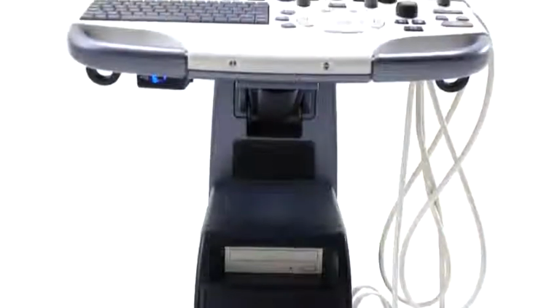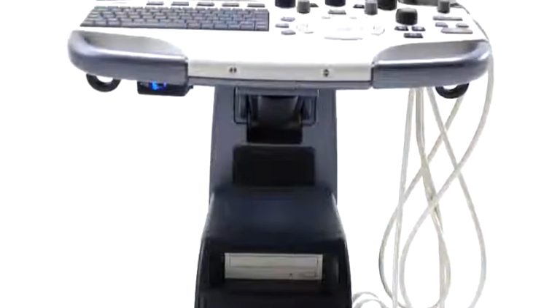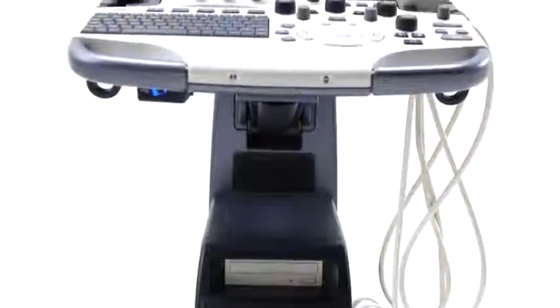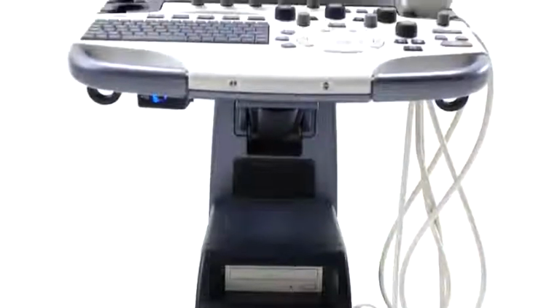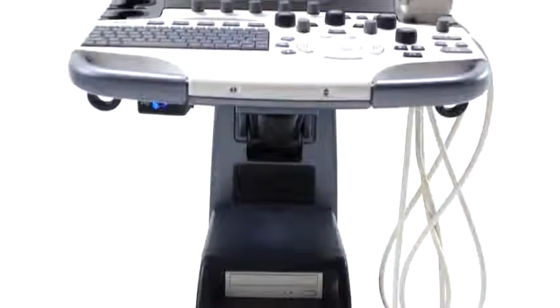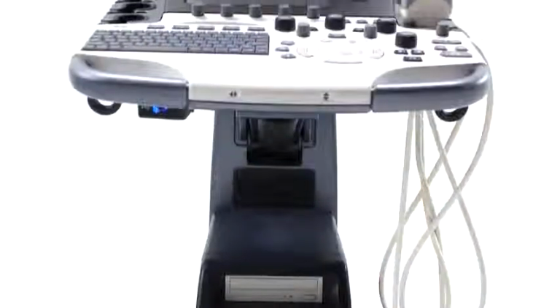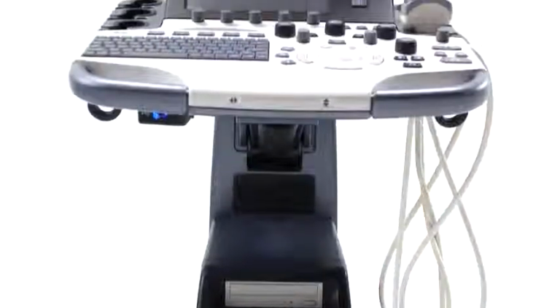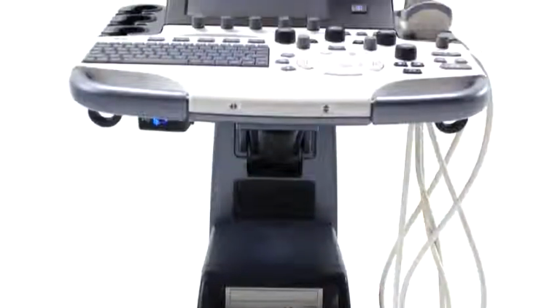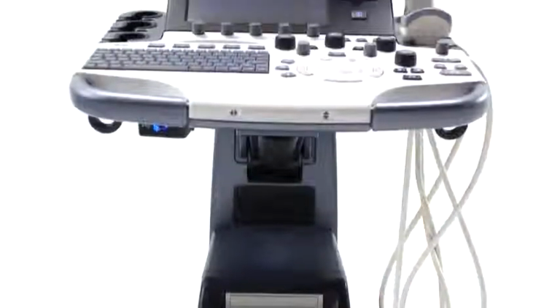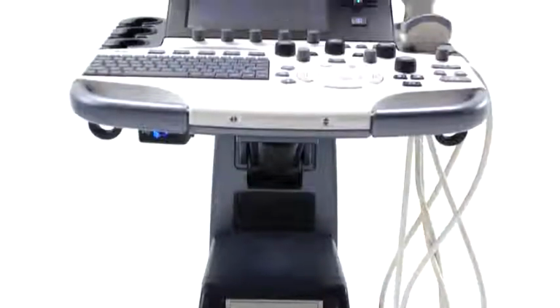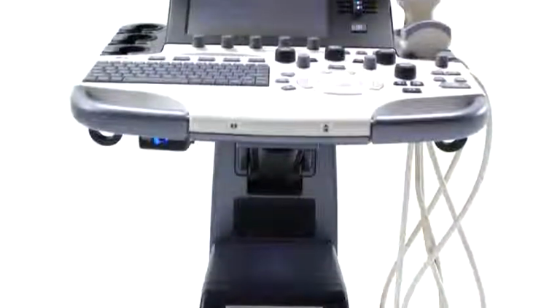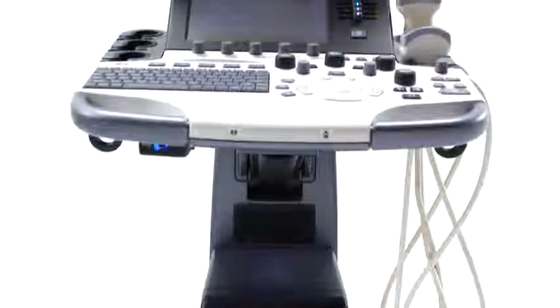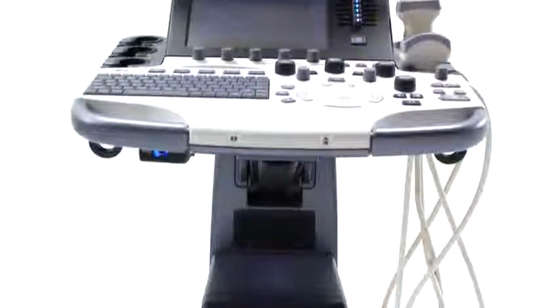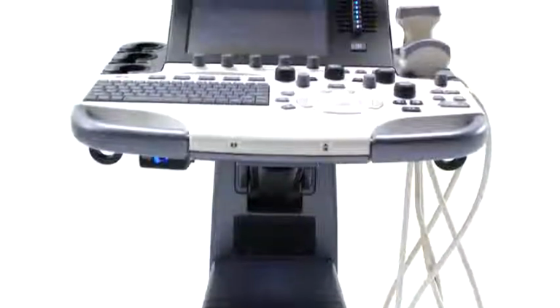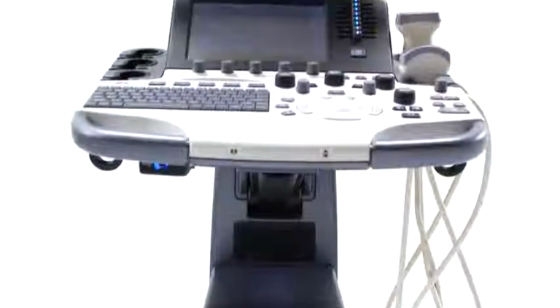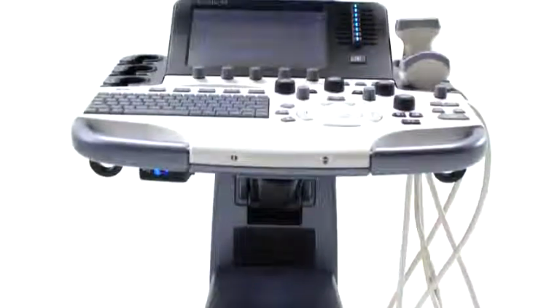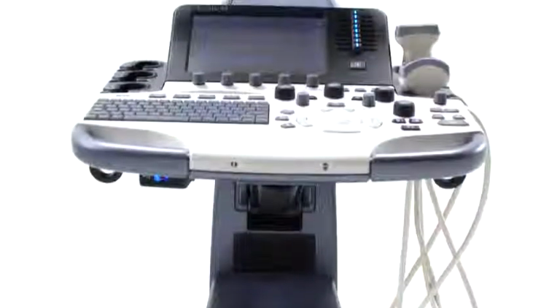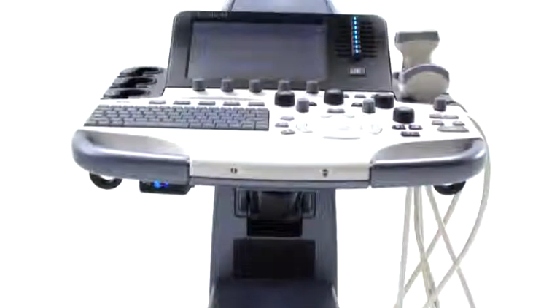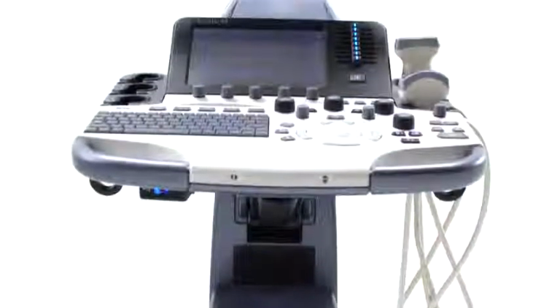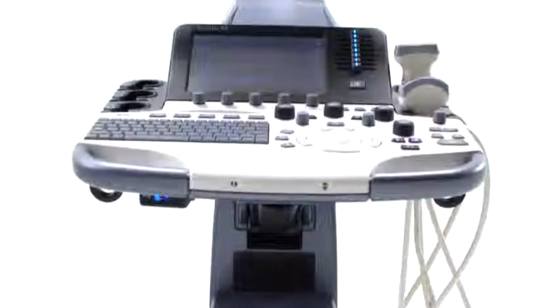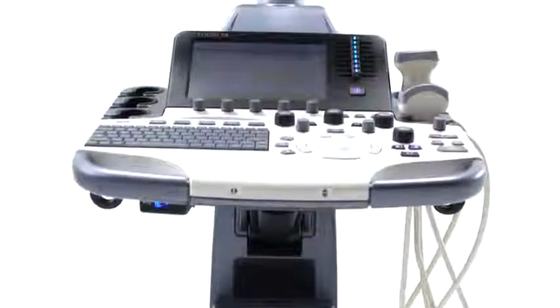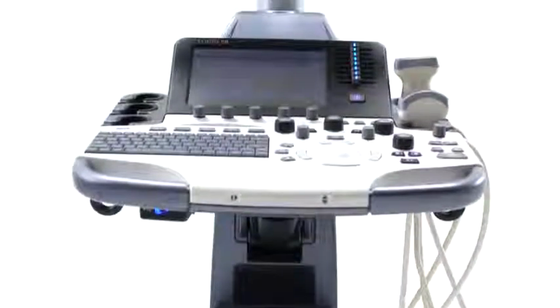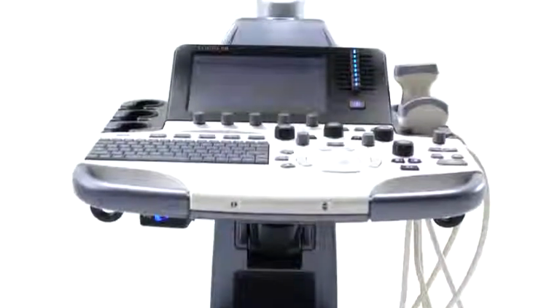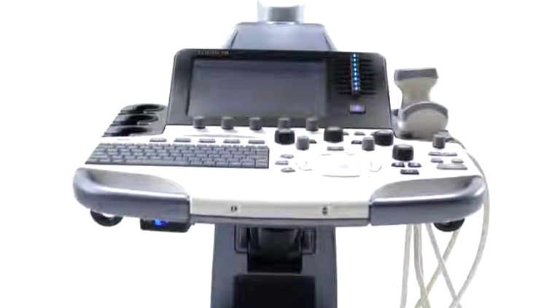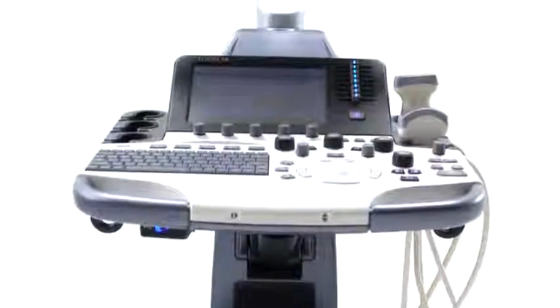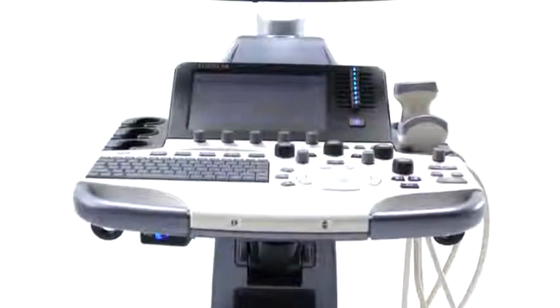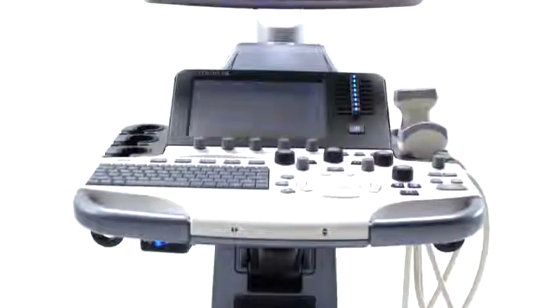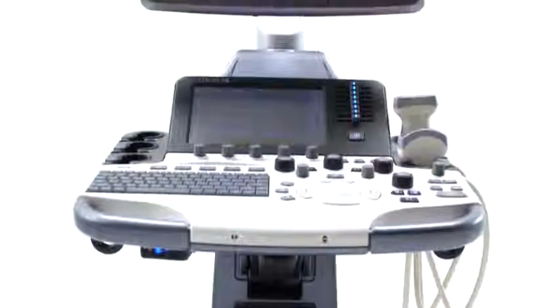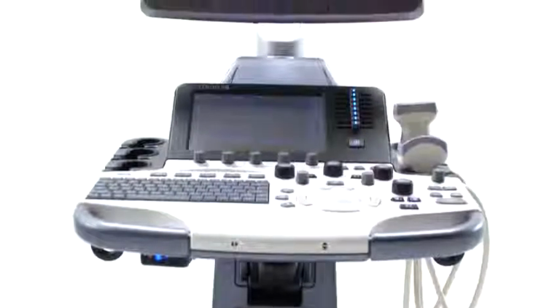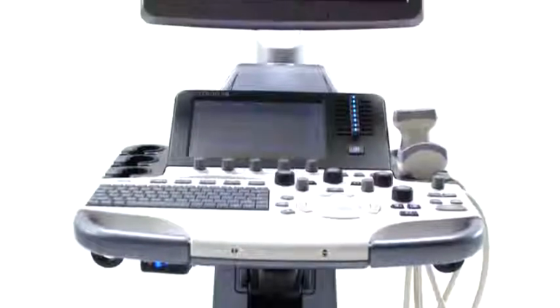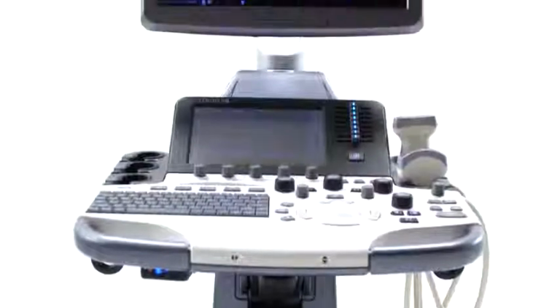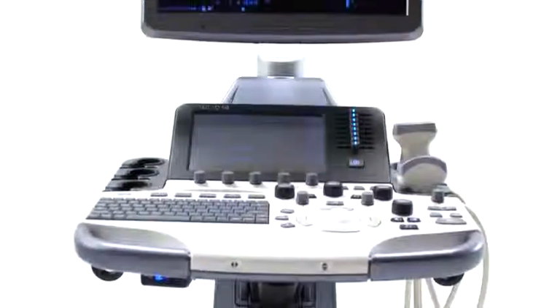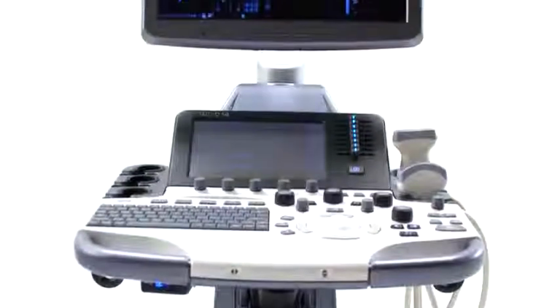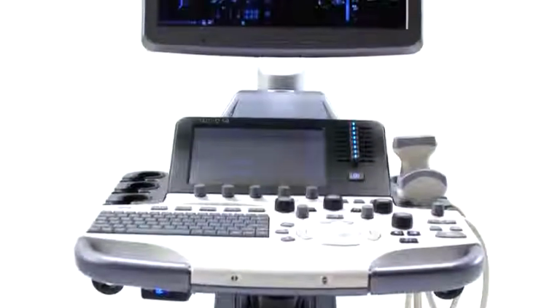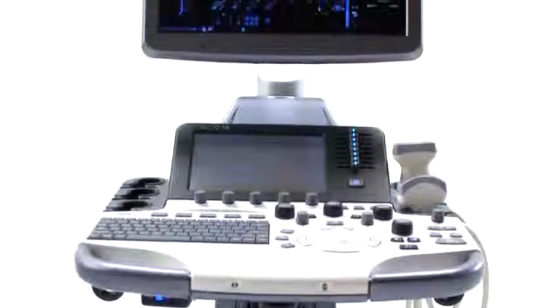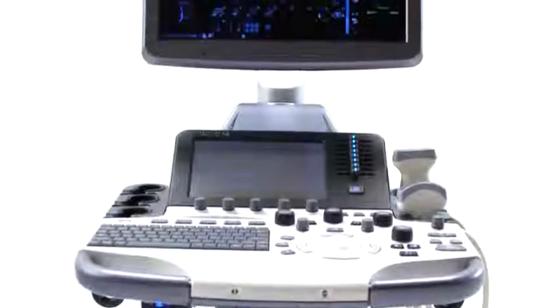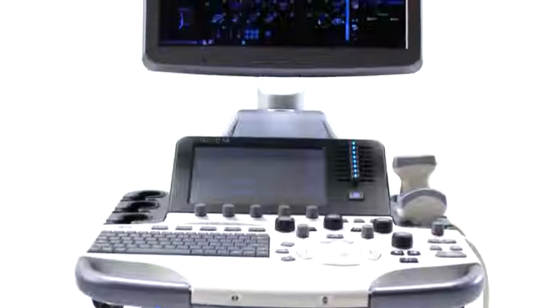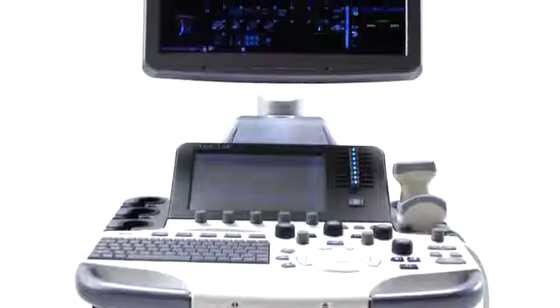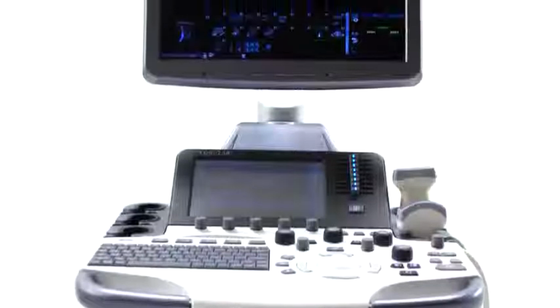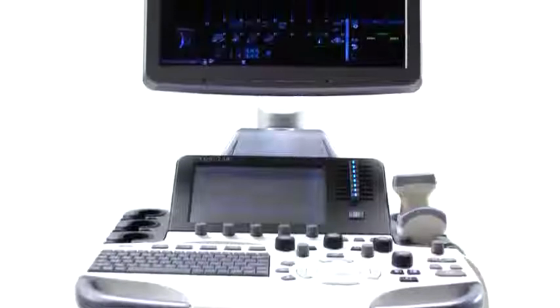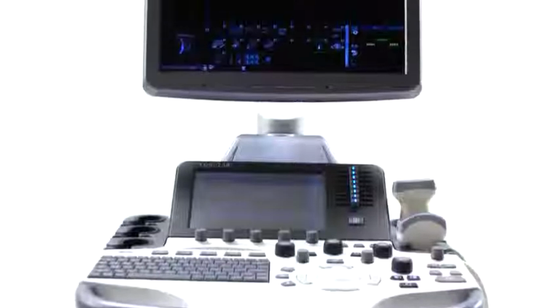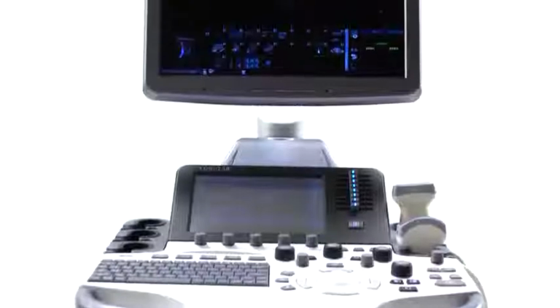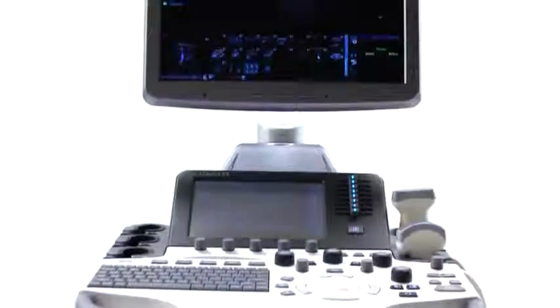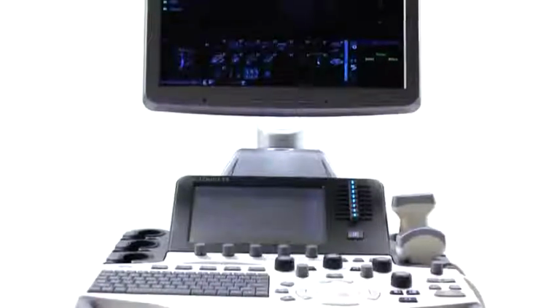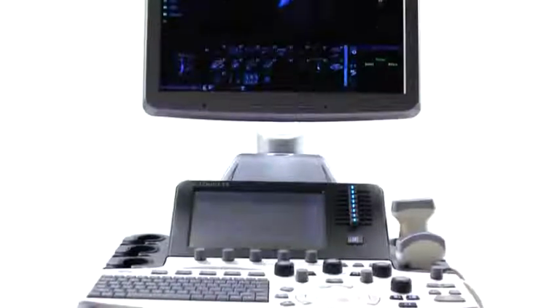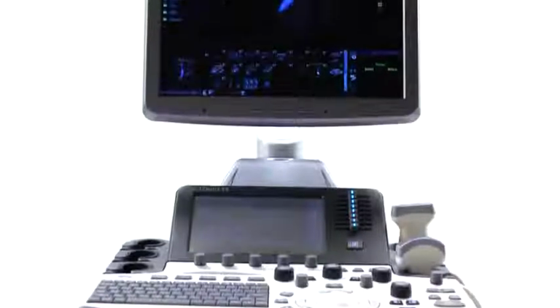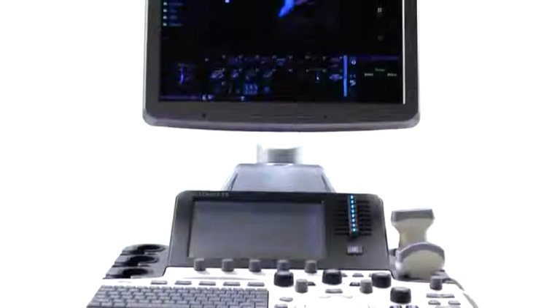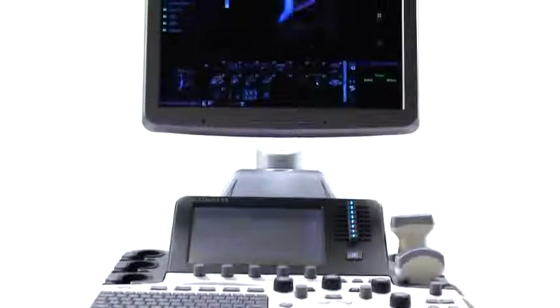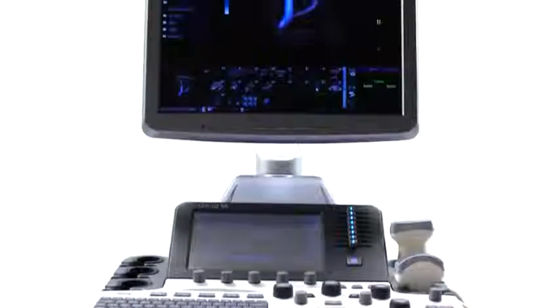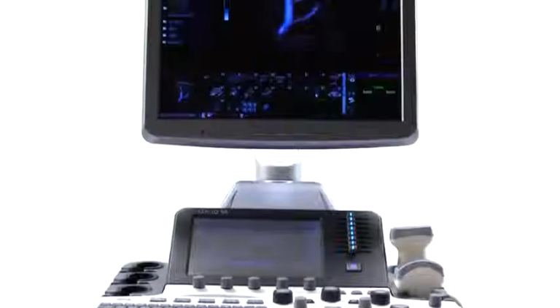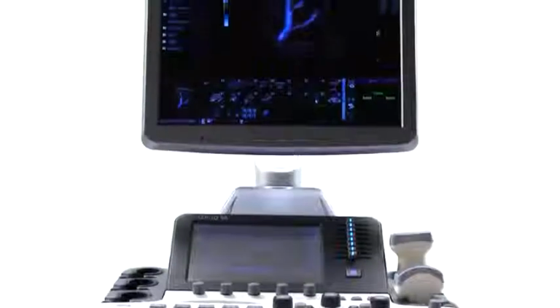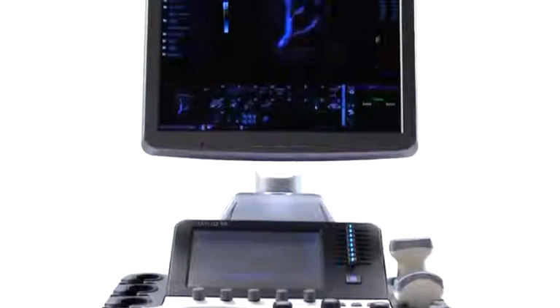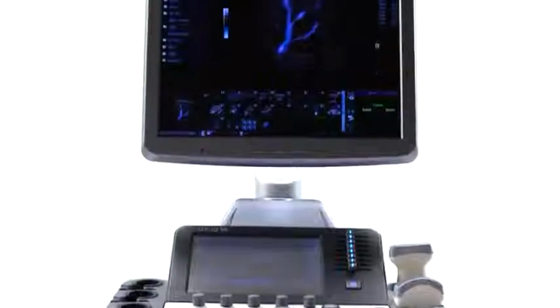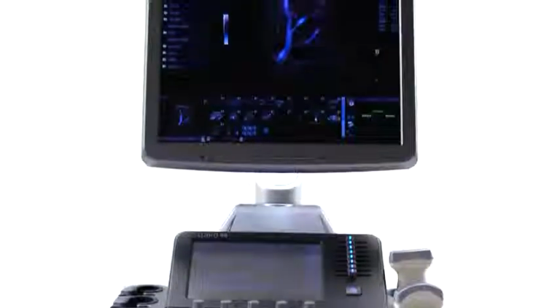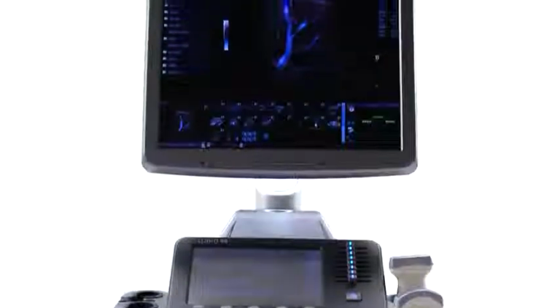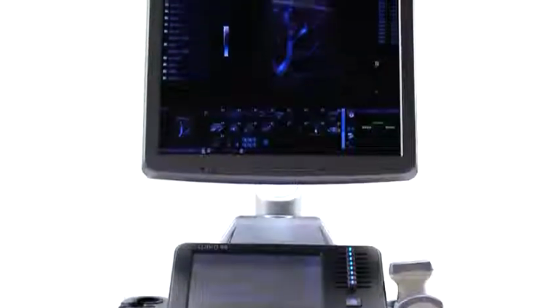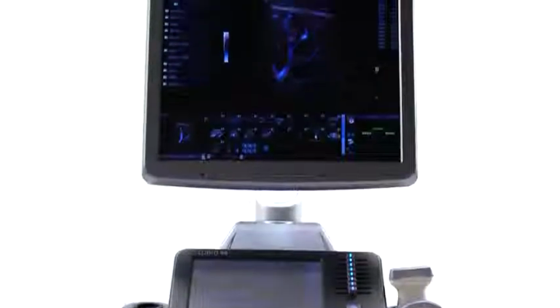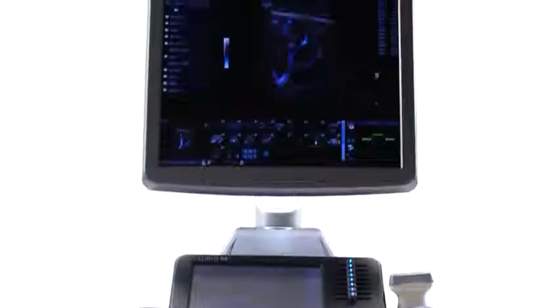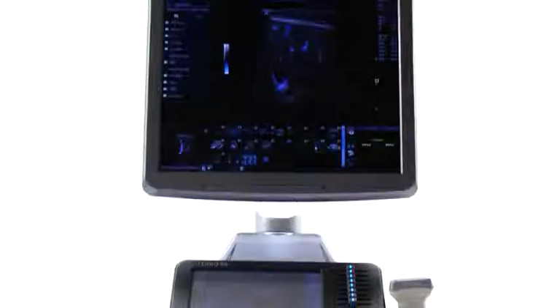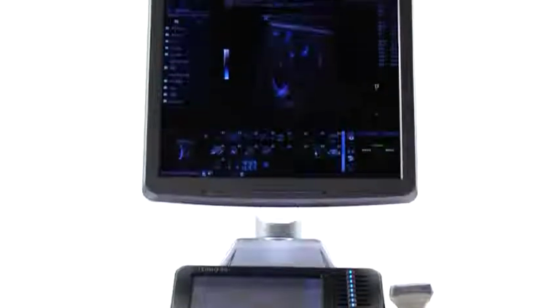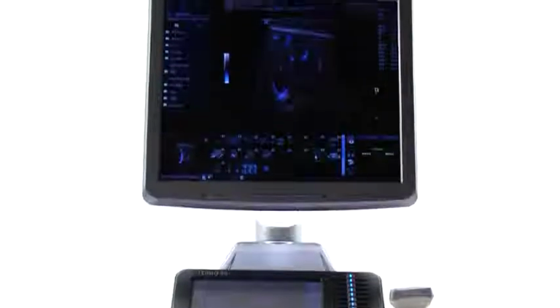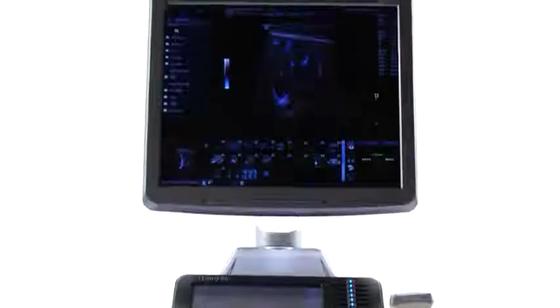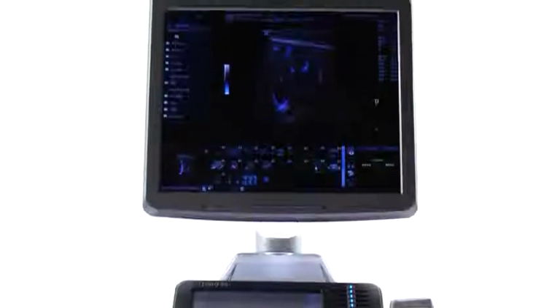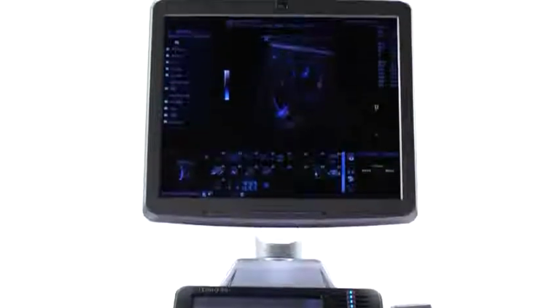The Logic S8 is designed for both workflow convenience and user comfort — form and function in balanced harmony.